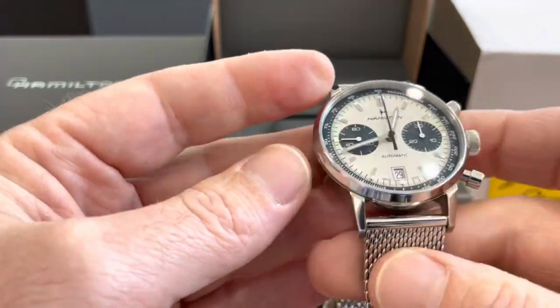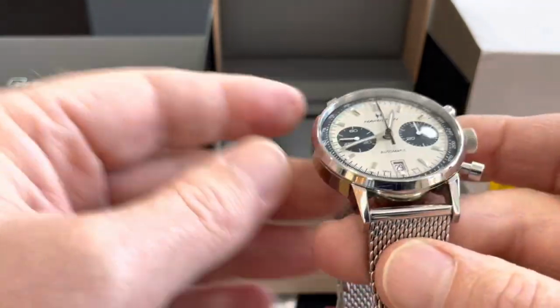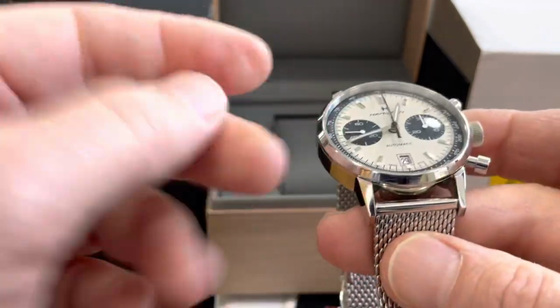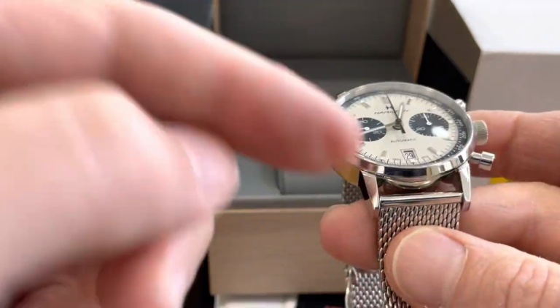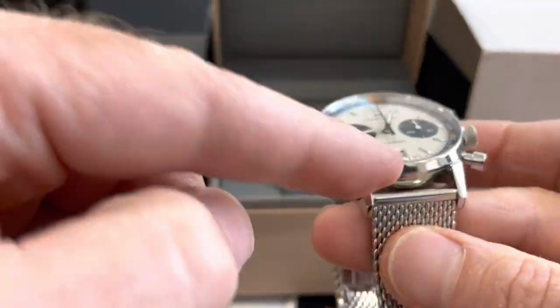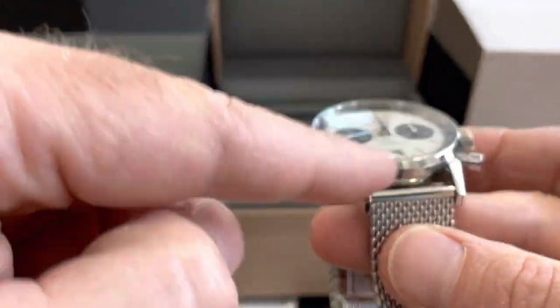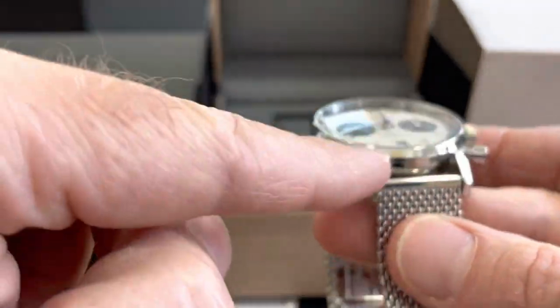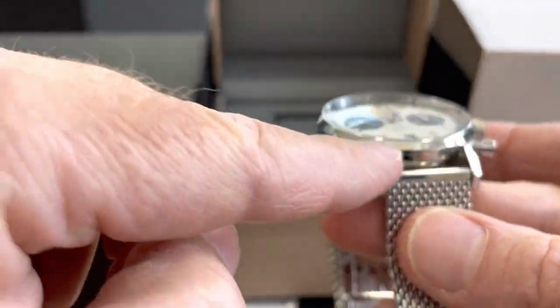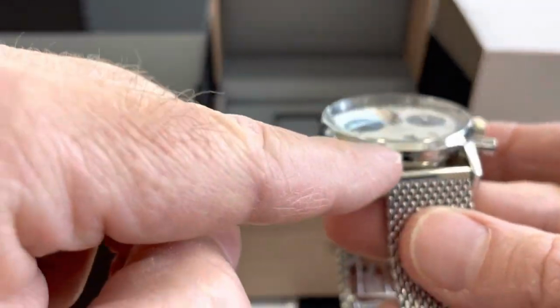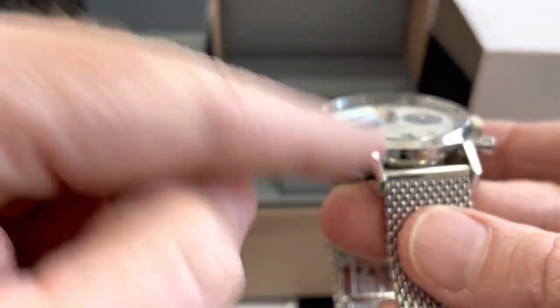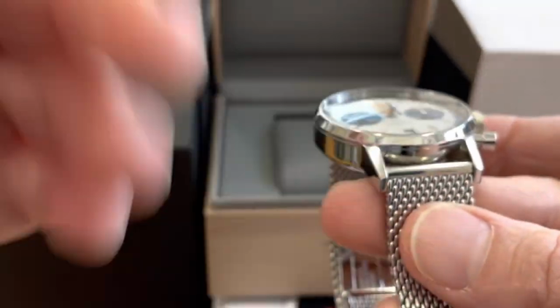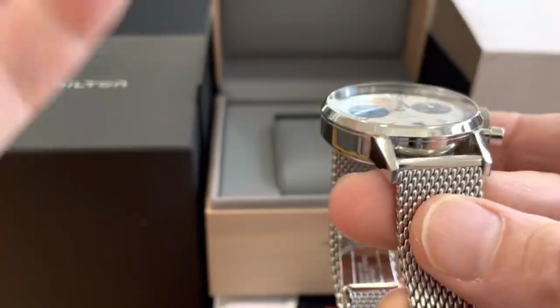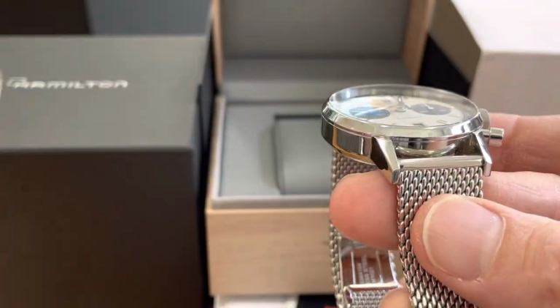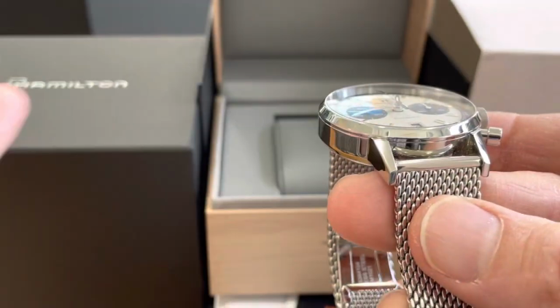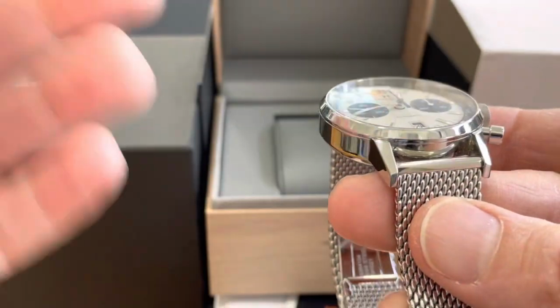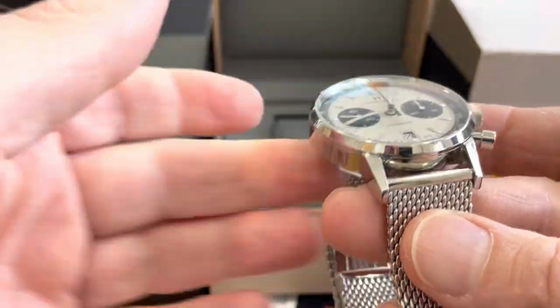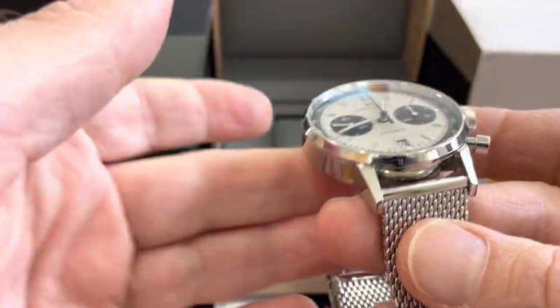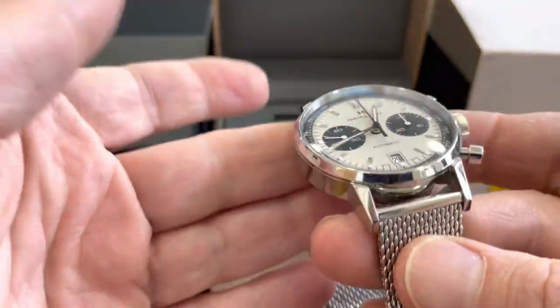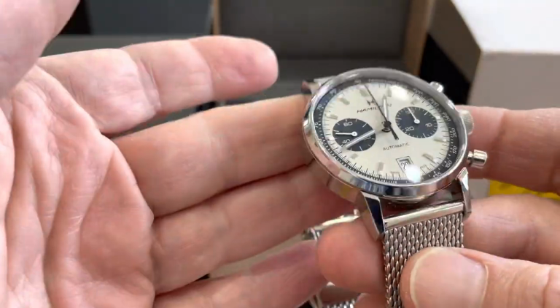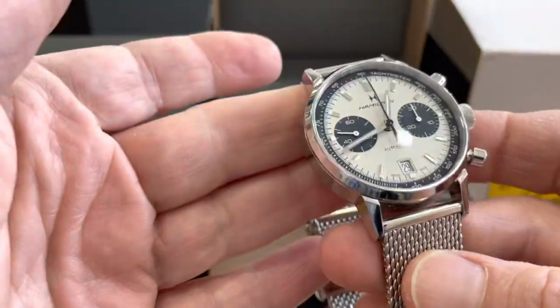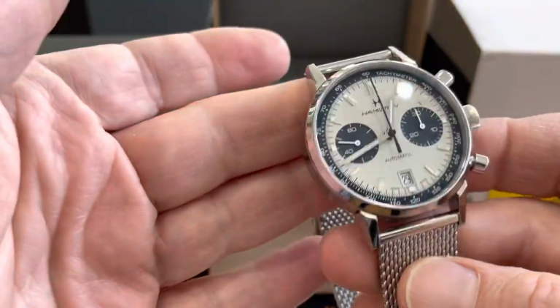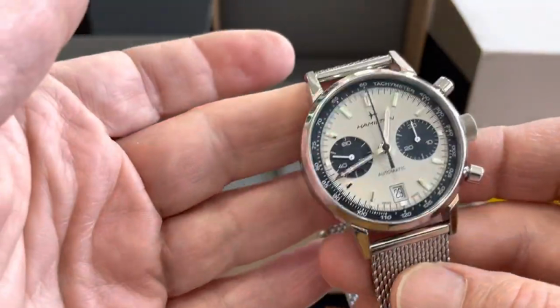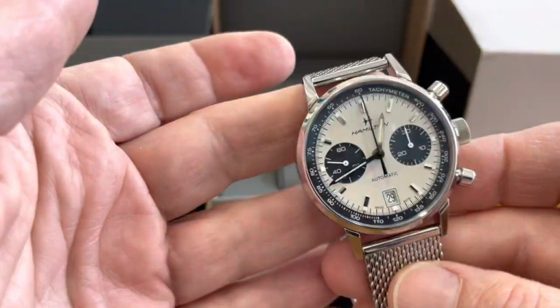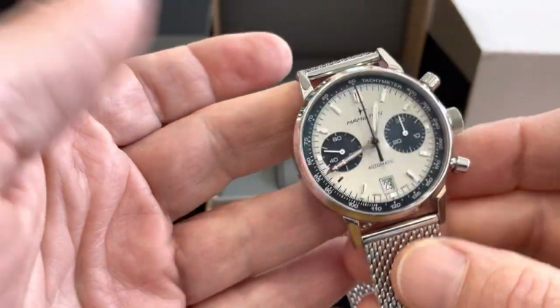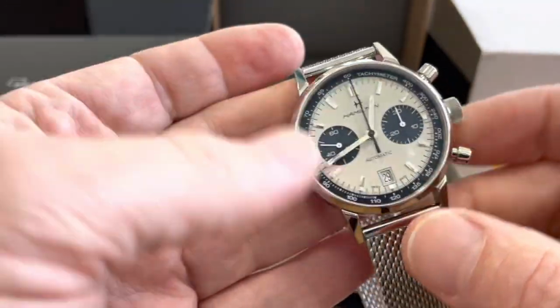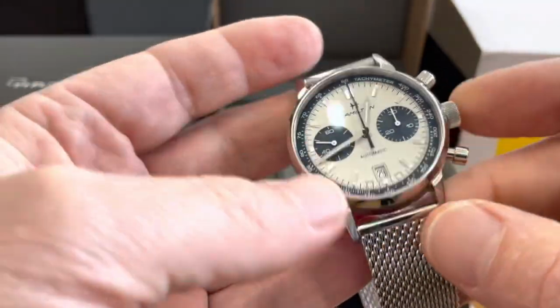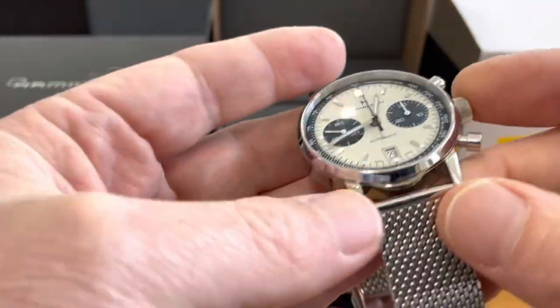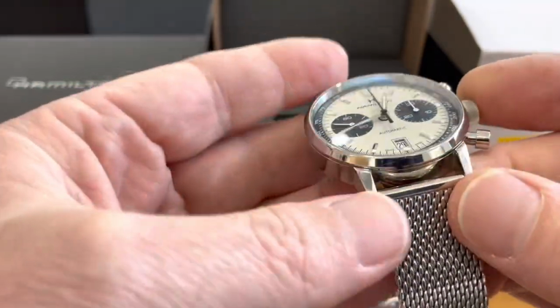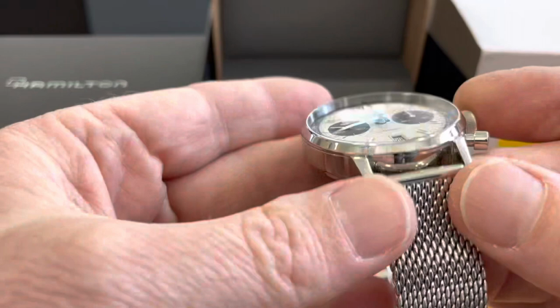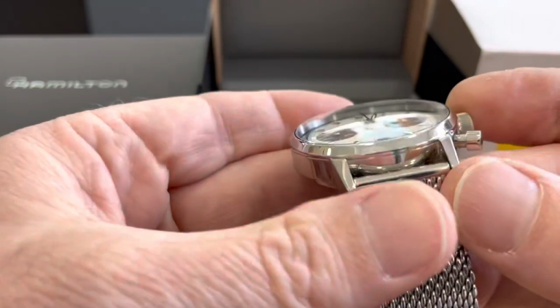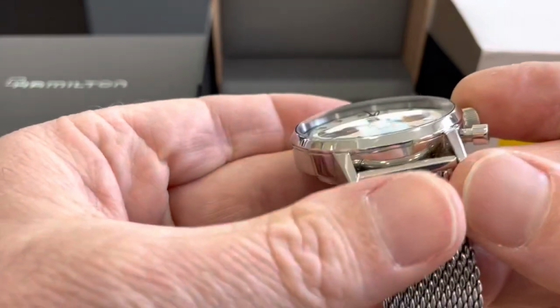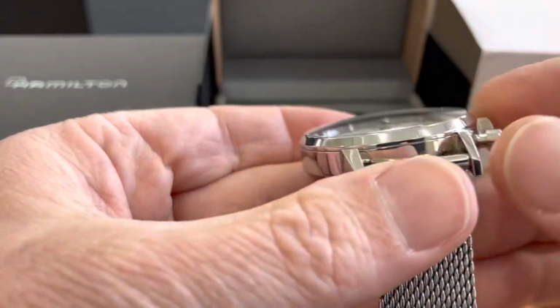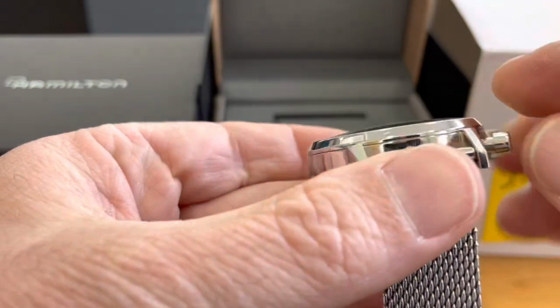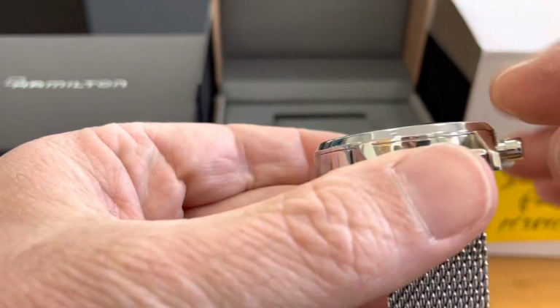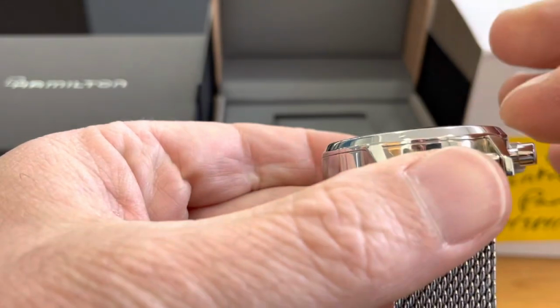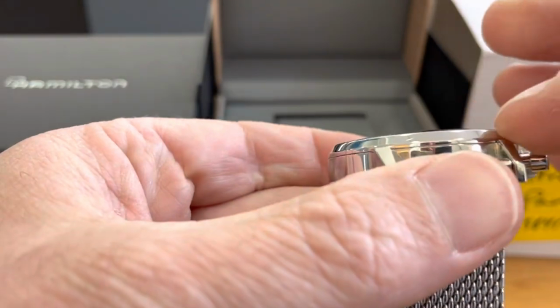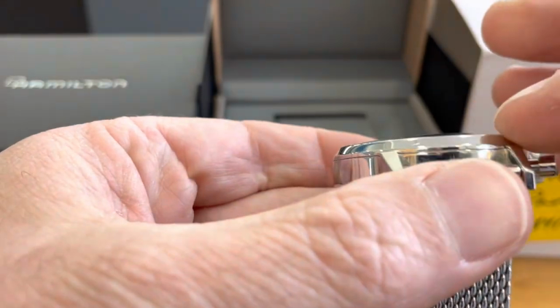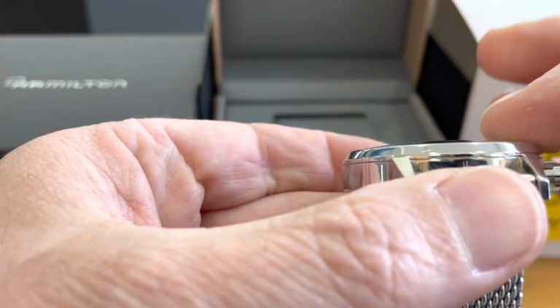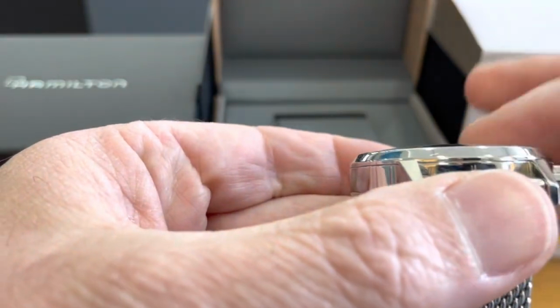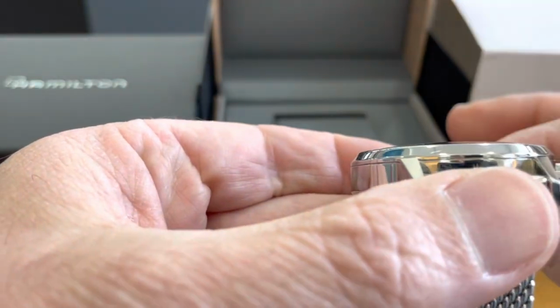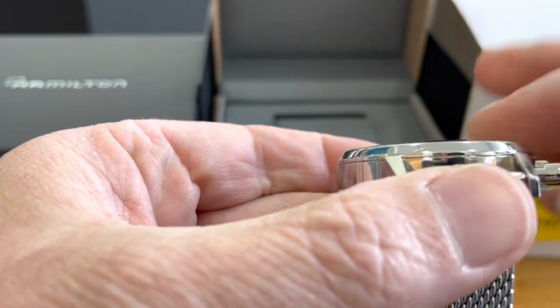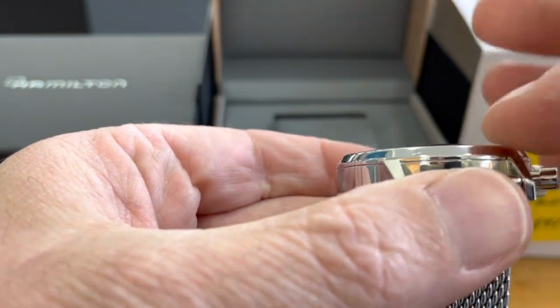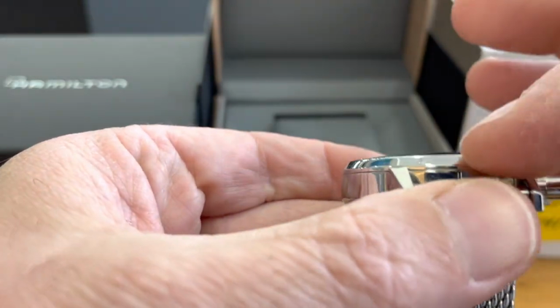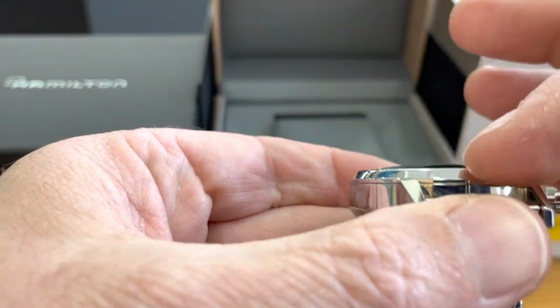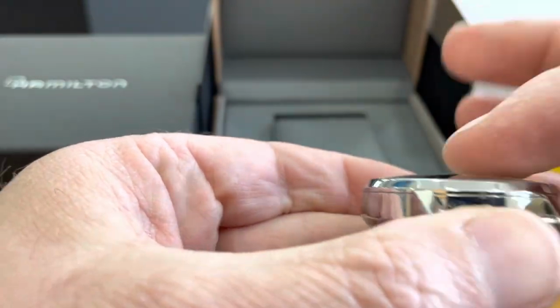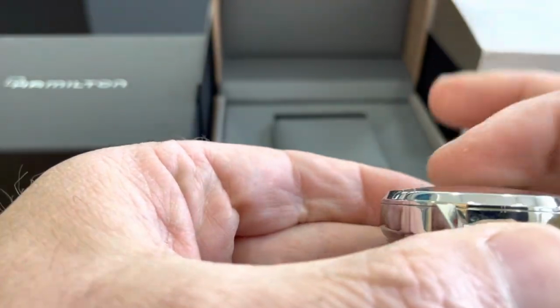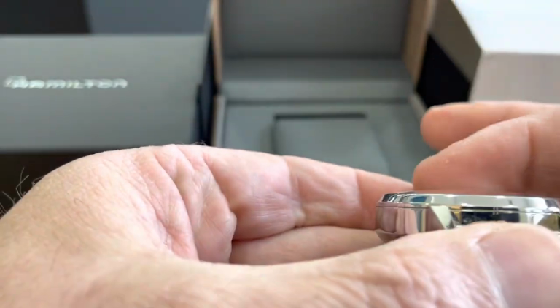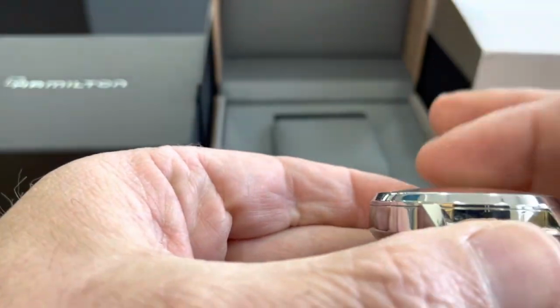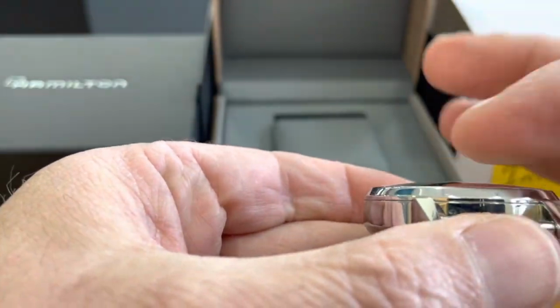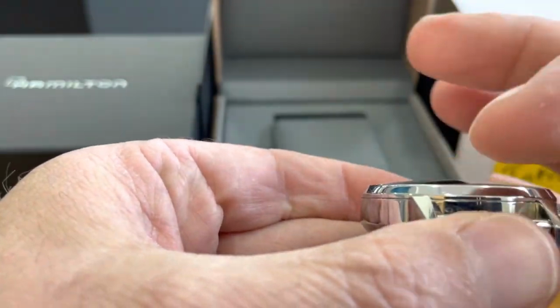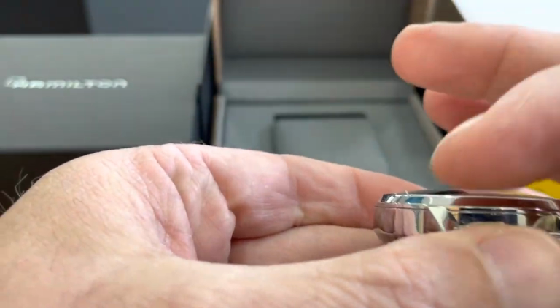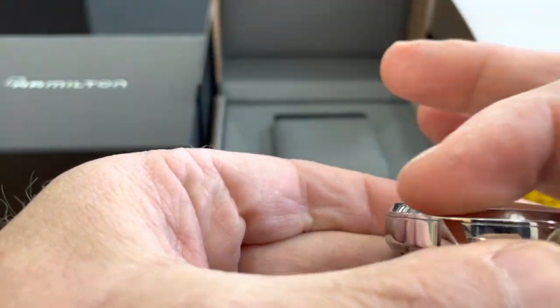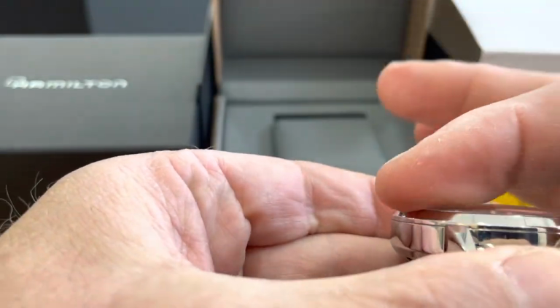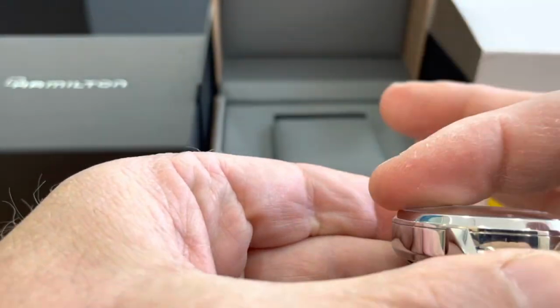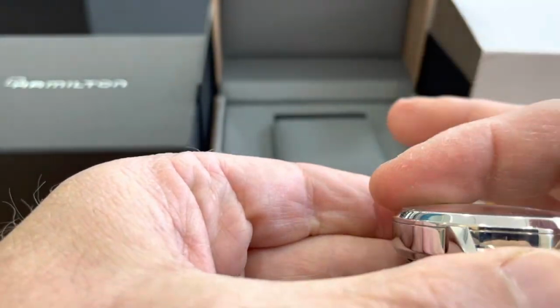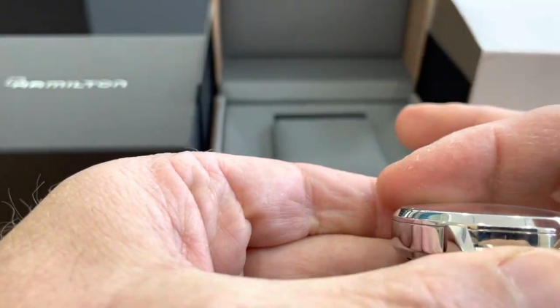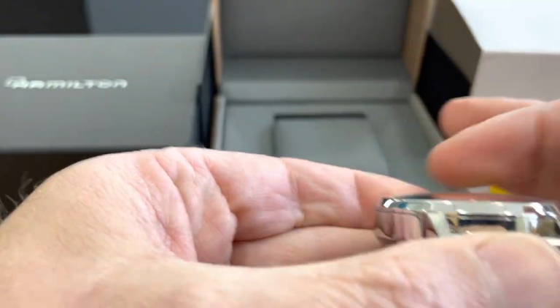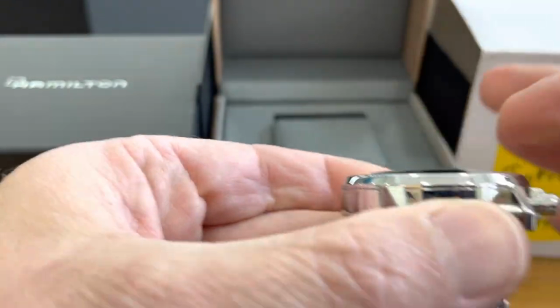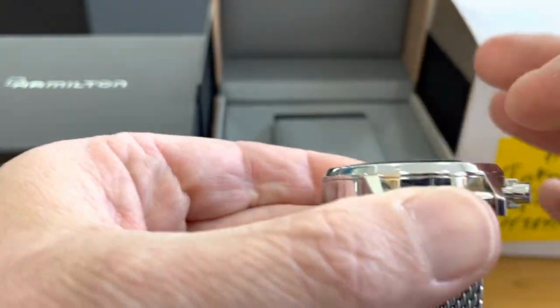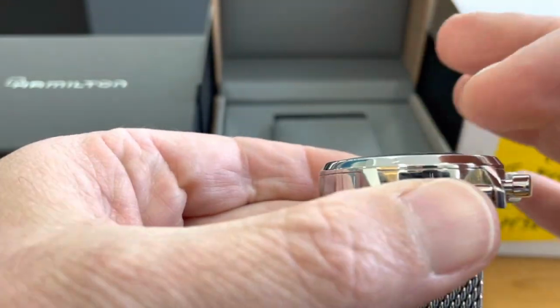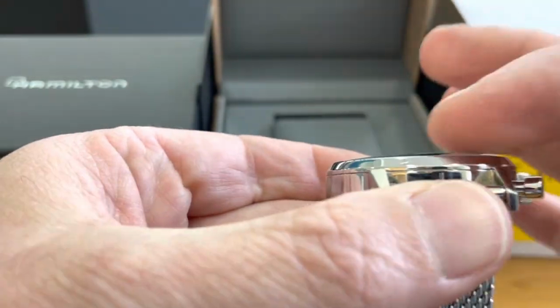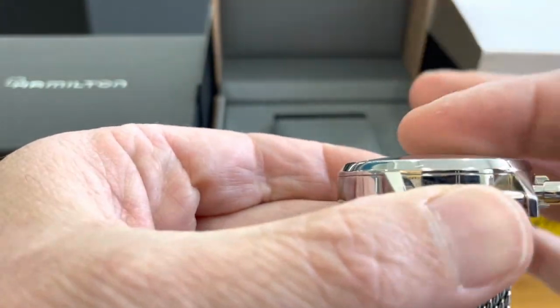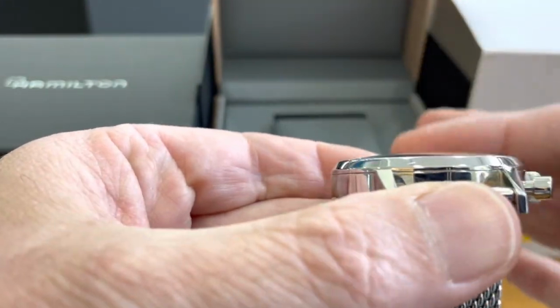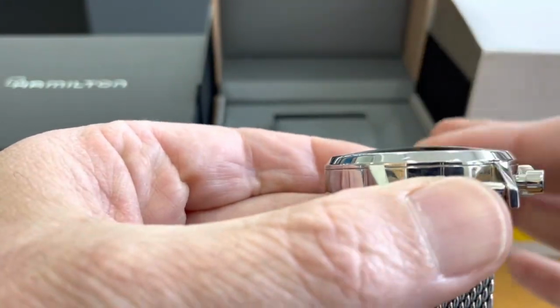Even that little scratch, you can barely see it by naked eye. Very important — the crystal: no chips, nothing. It's super clean.